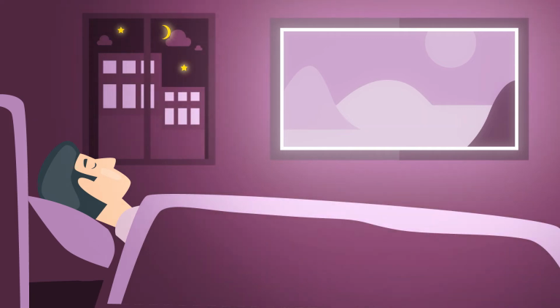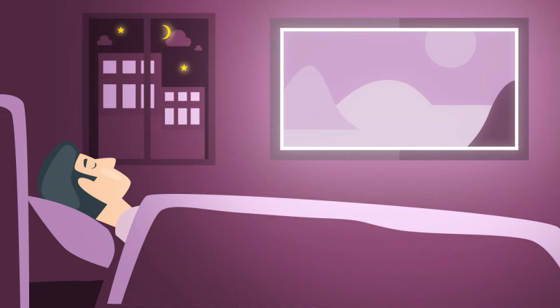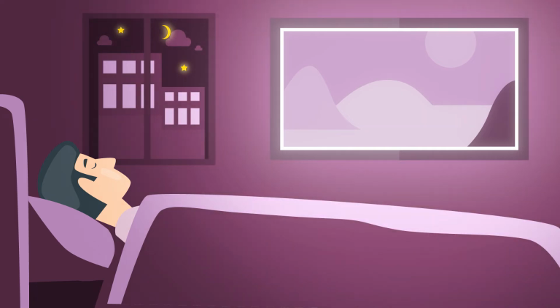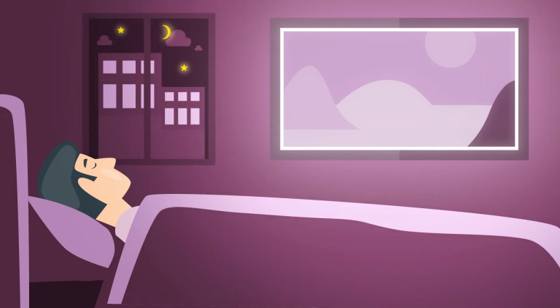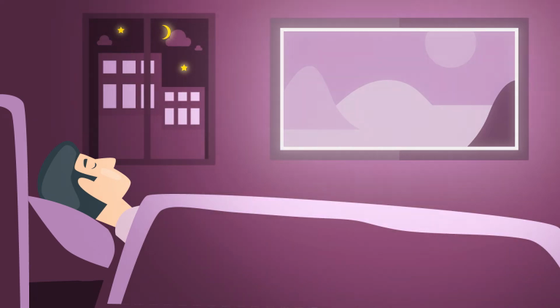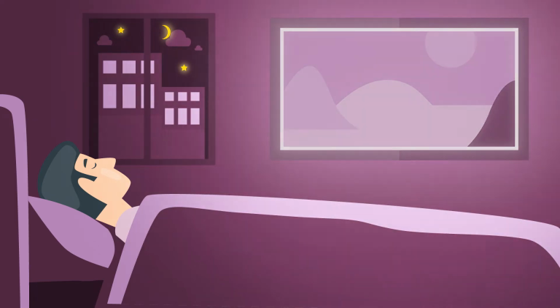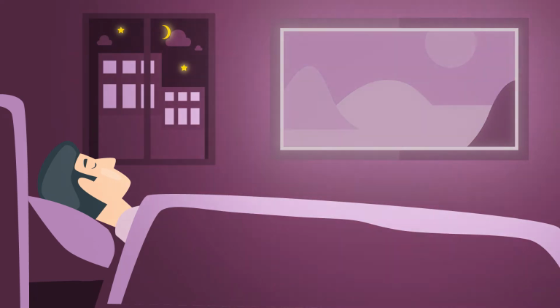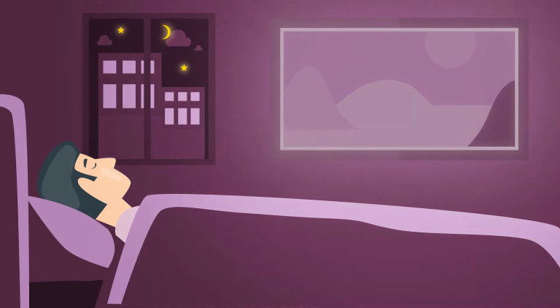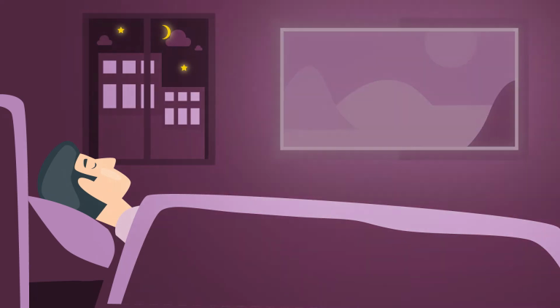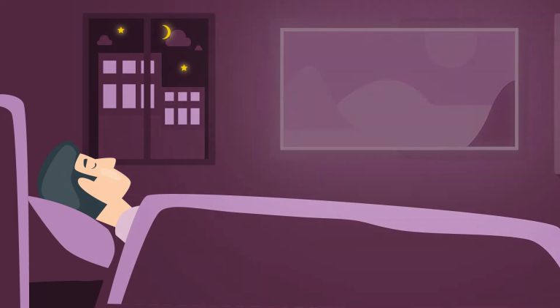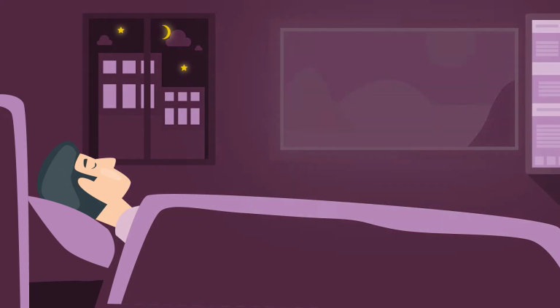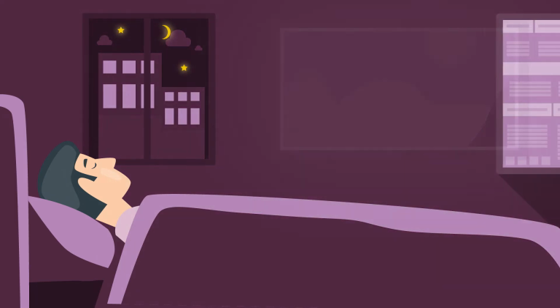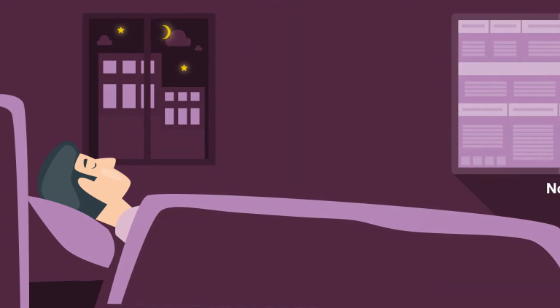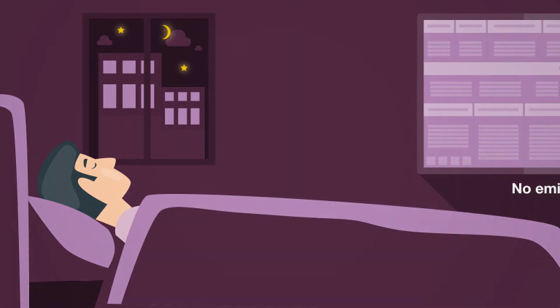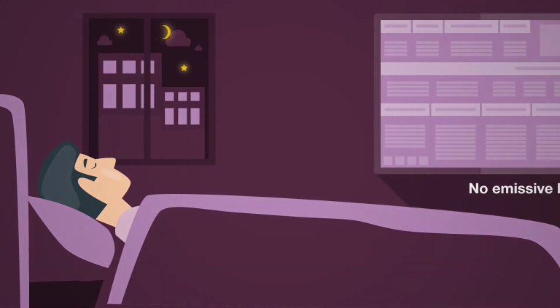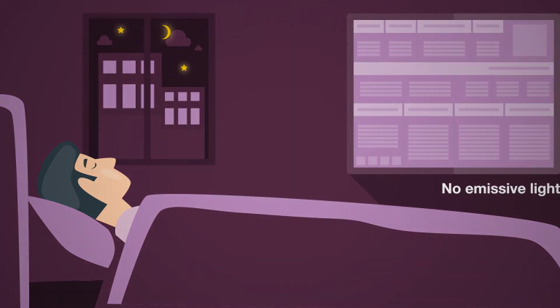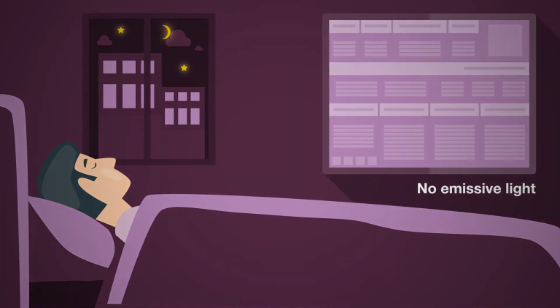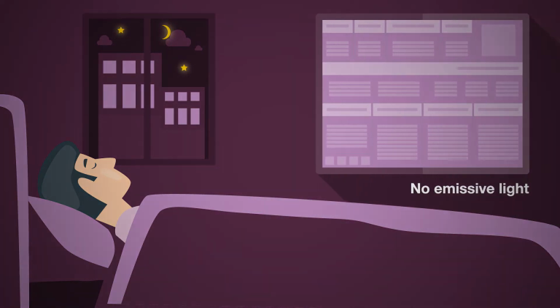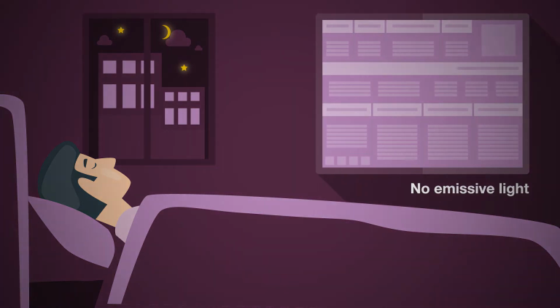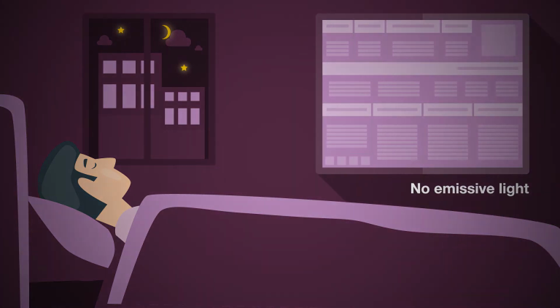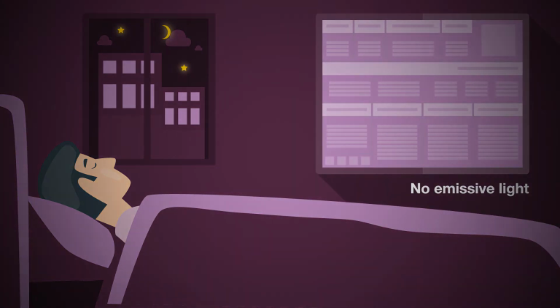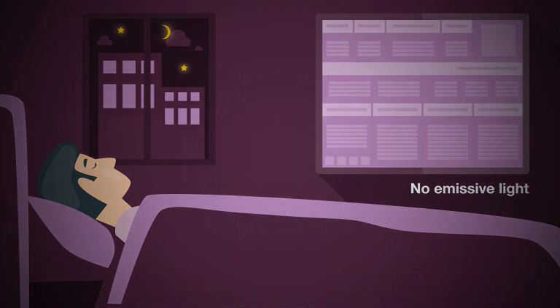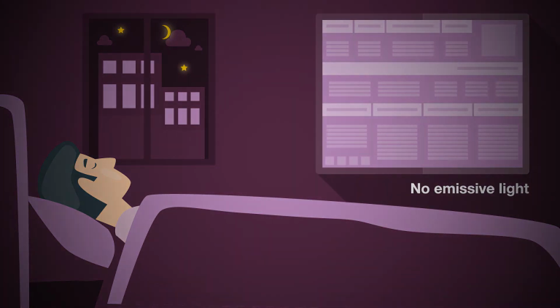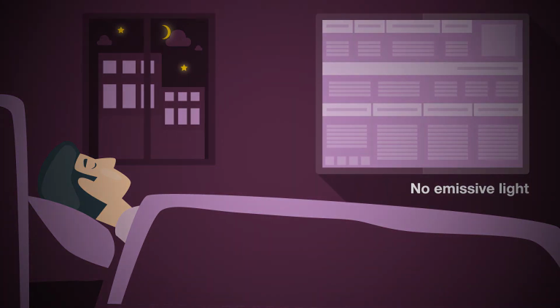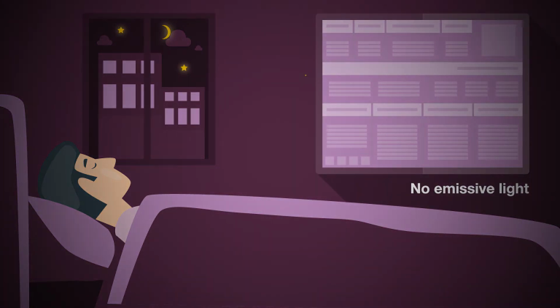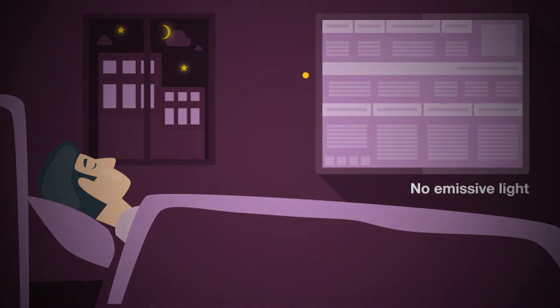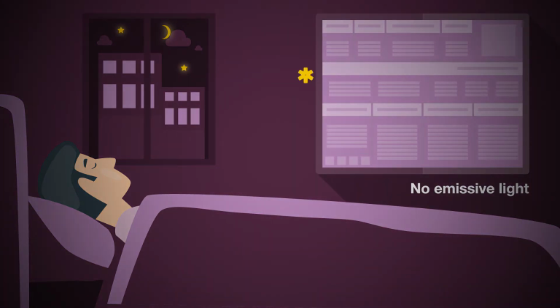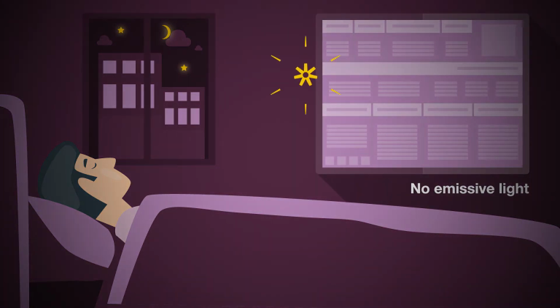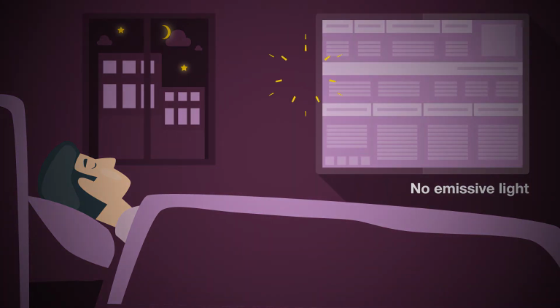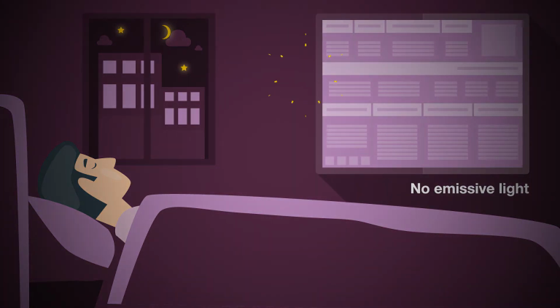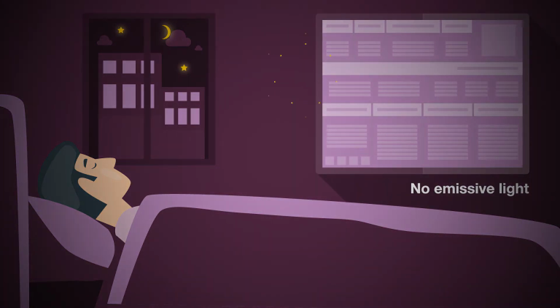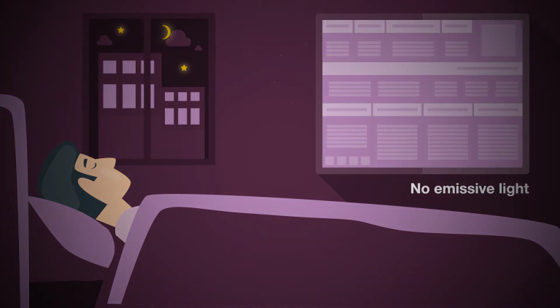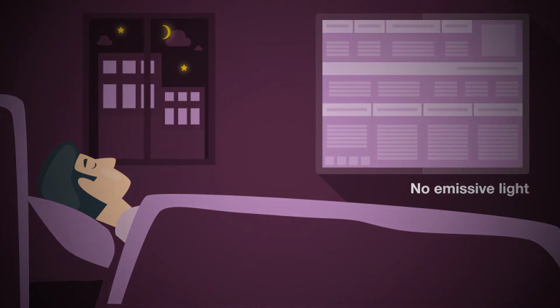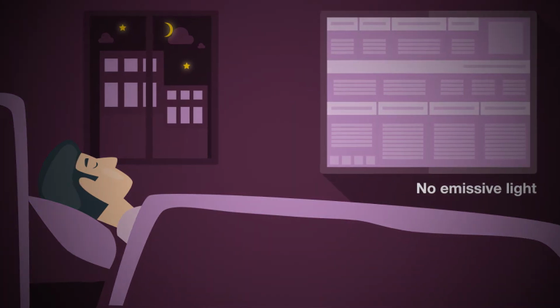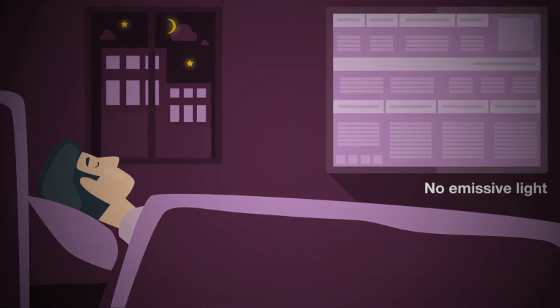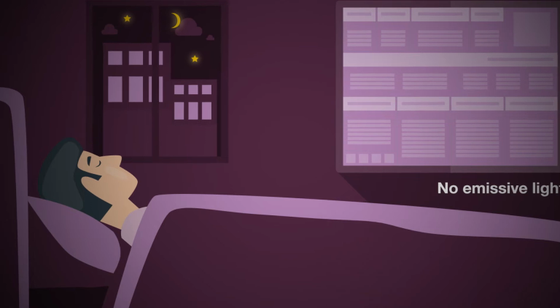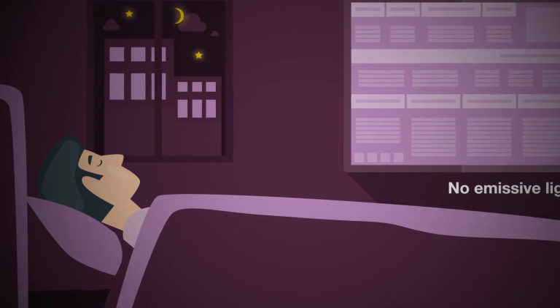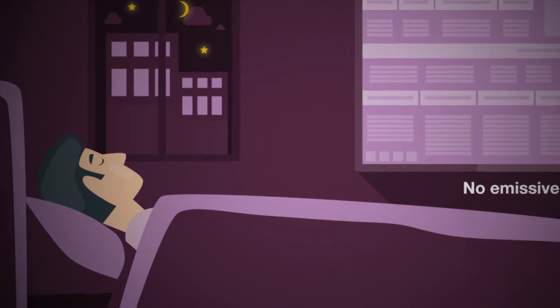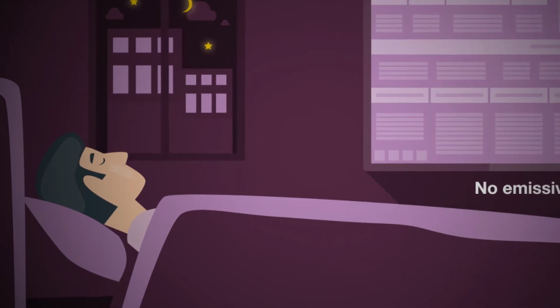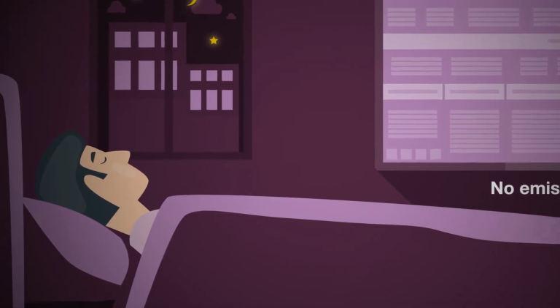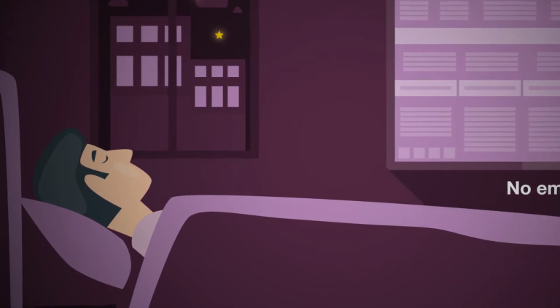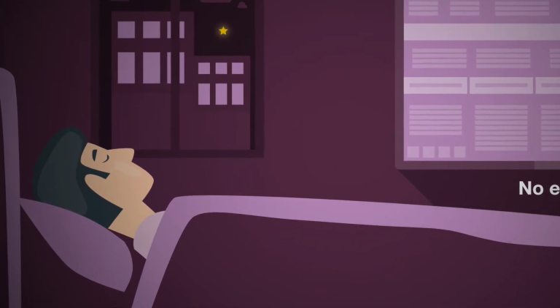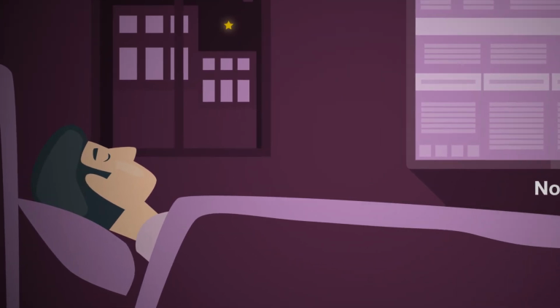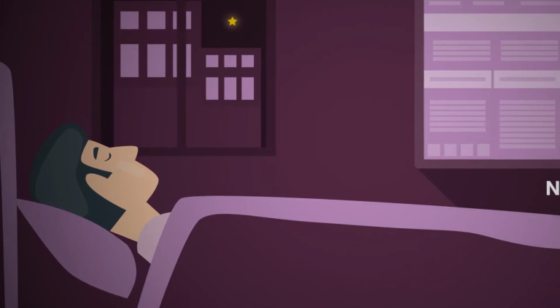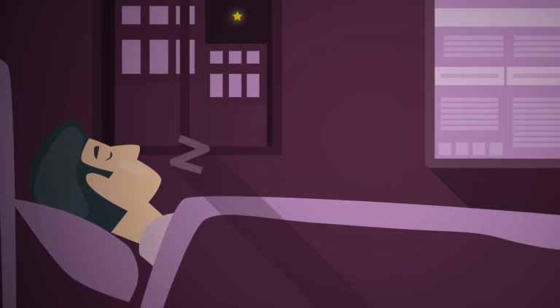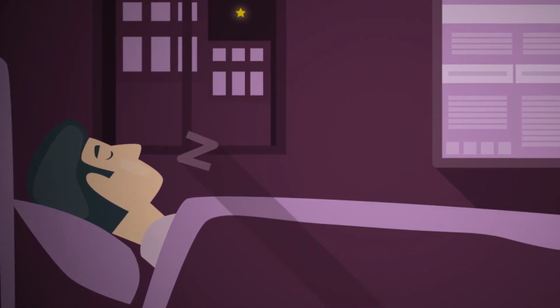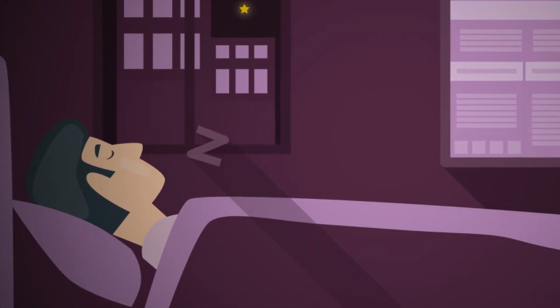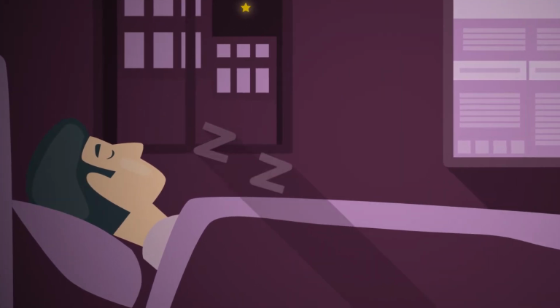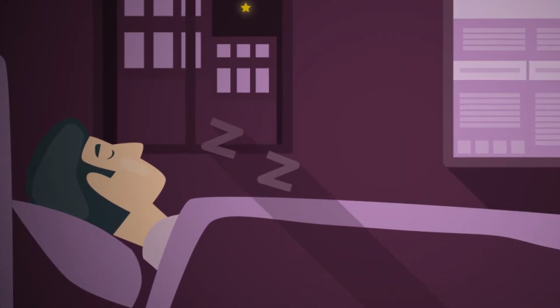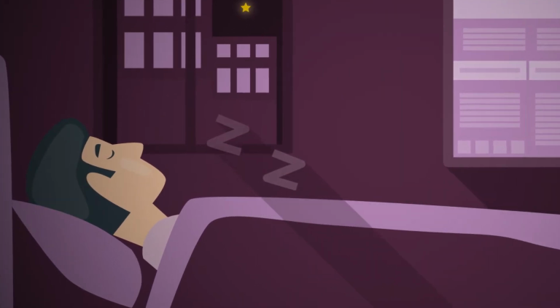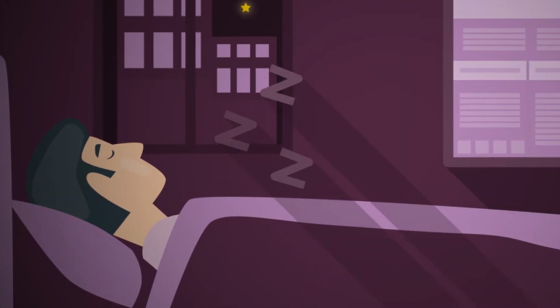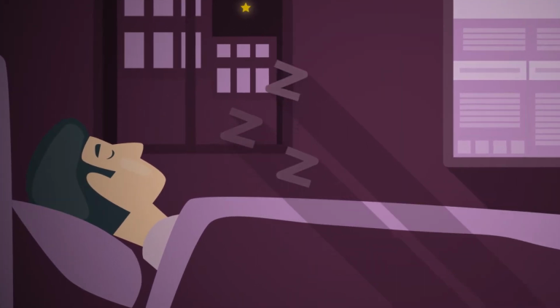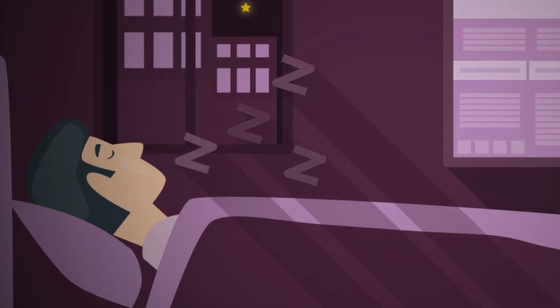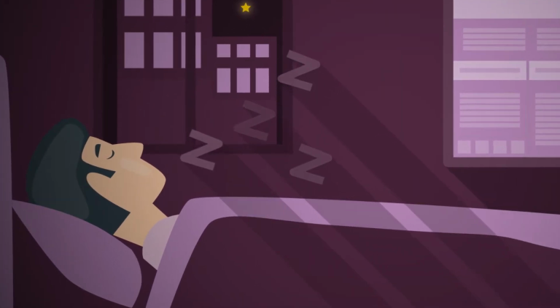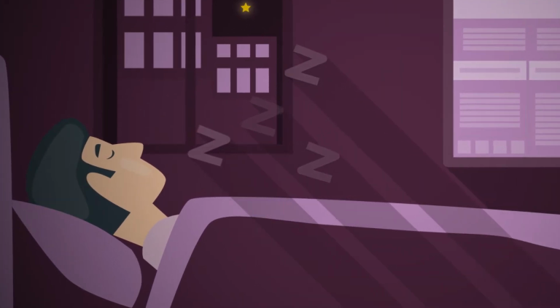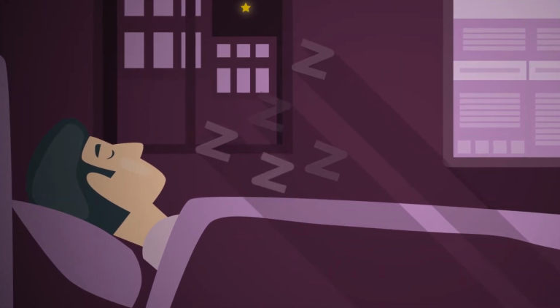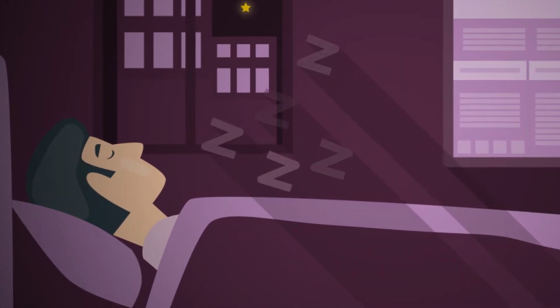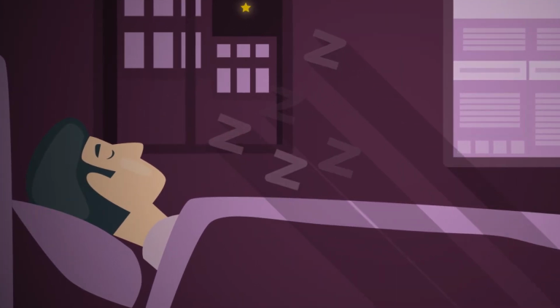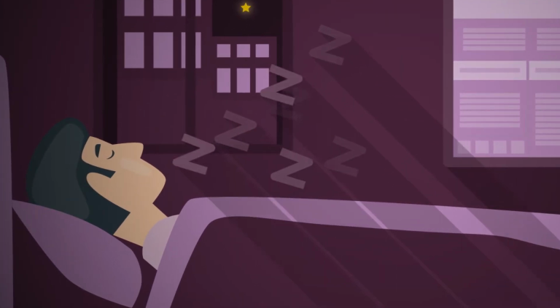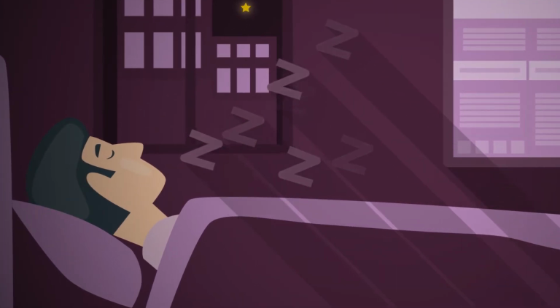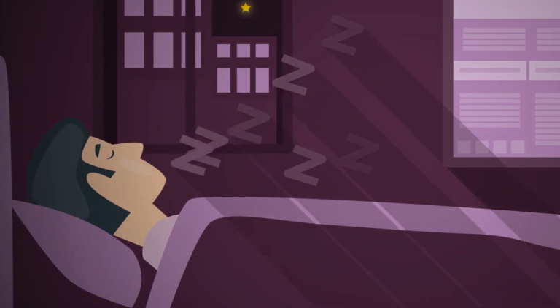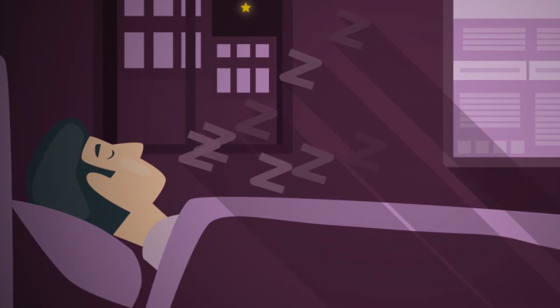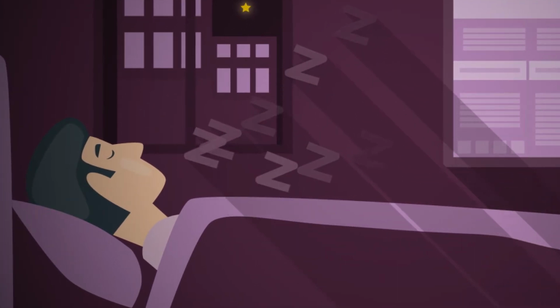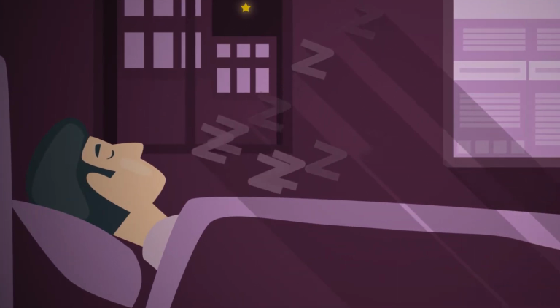For patients, our technology creates an environment that's comfortable and calm. Unlike traditional technologies such as TVs and computer screens, our displays produce no emissive light, encouraging uninterrupted sleep and making for happier patients.